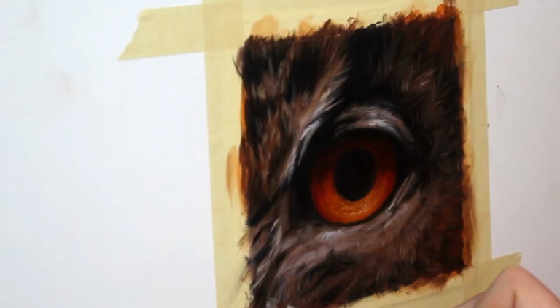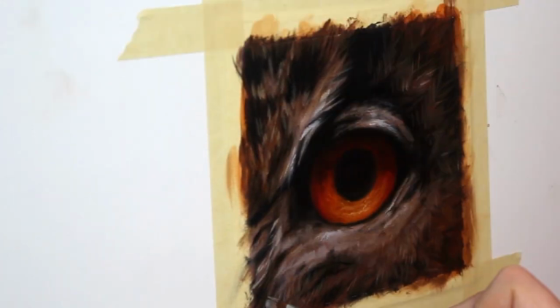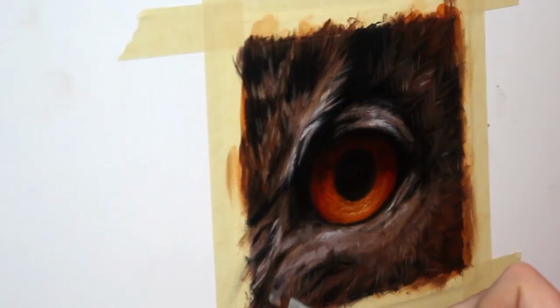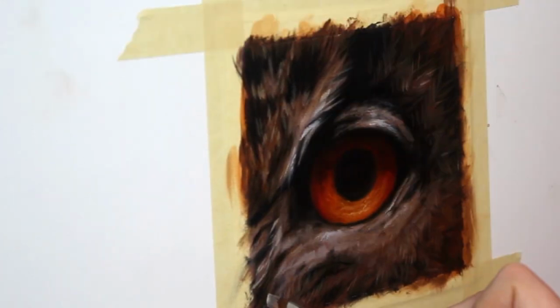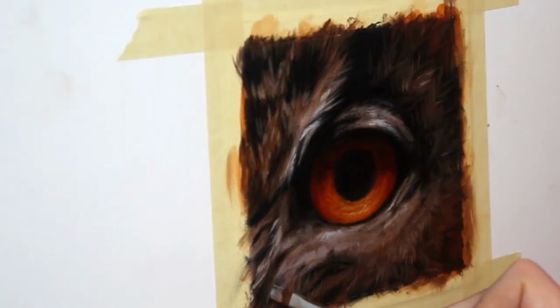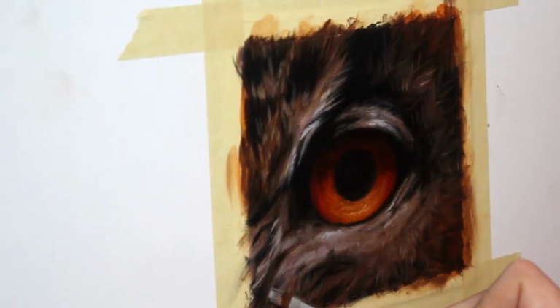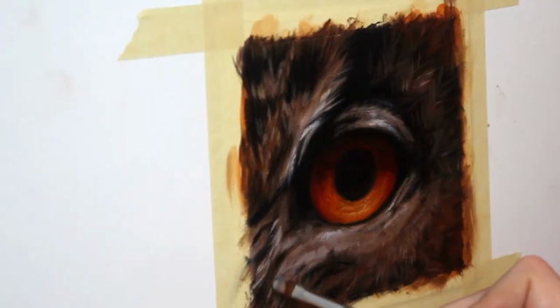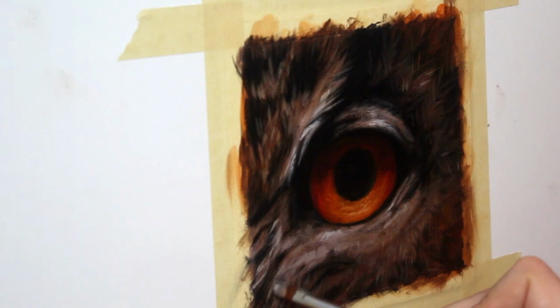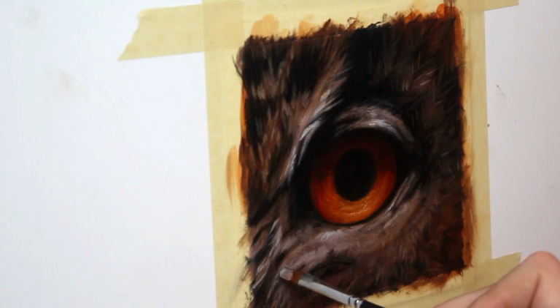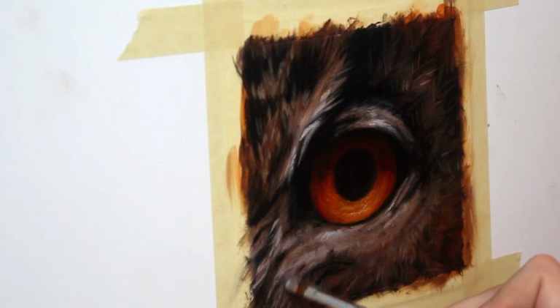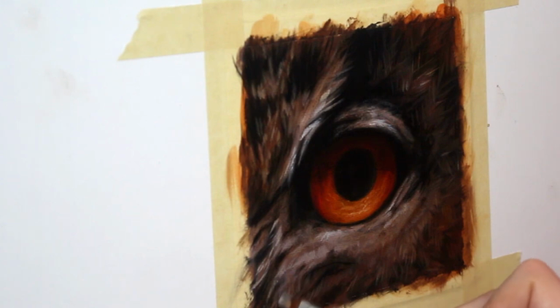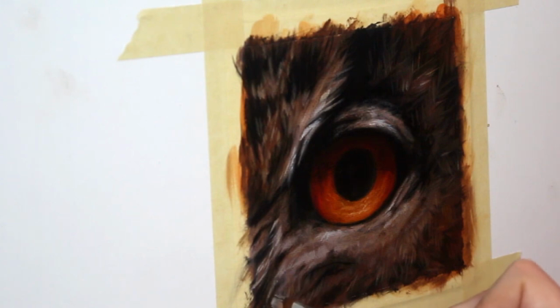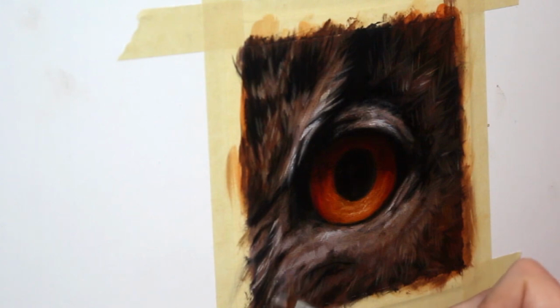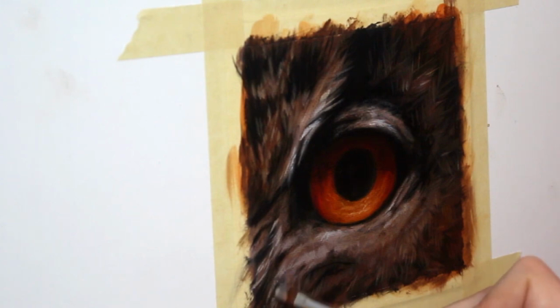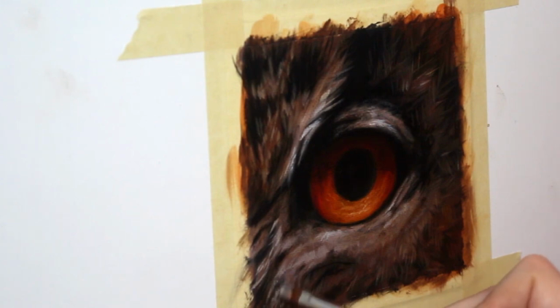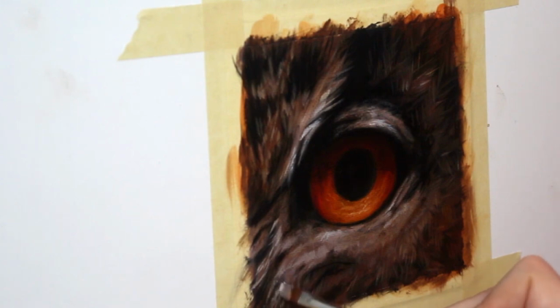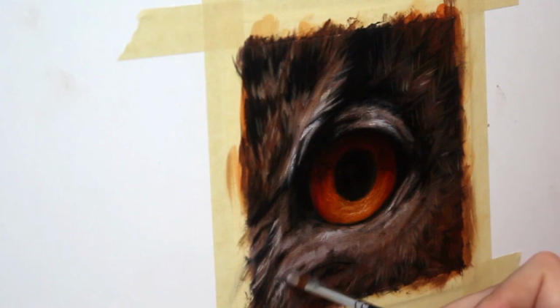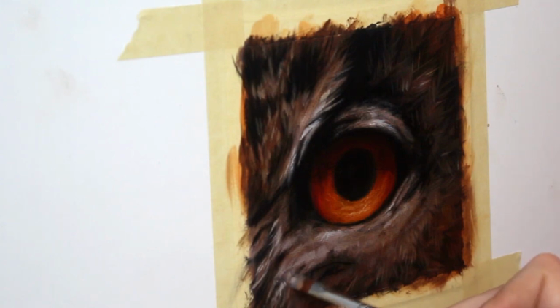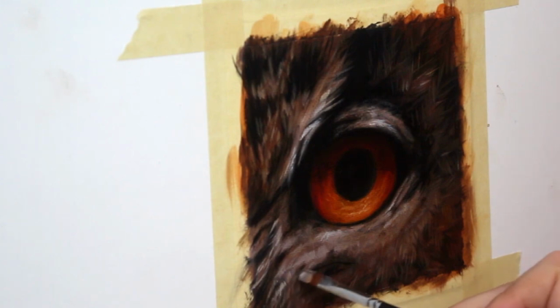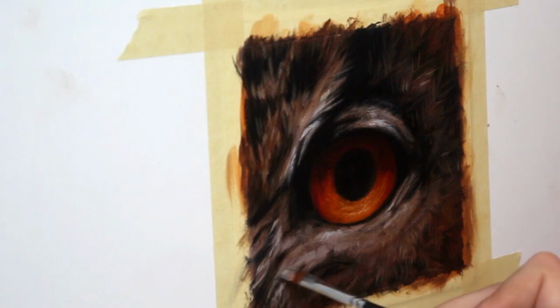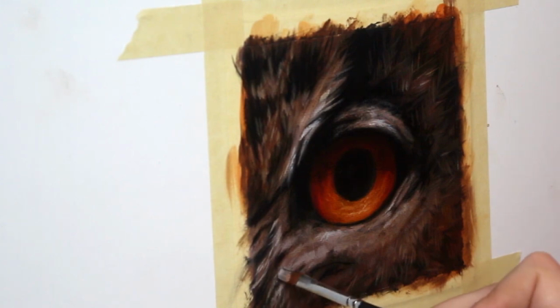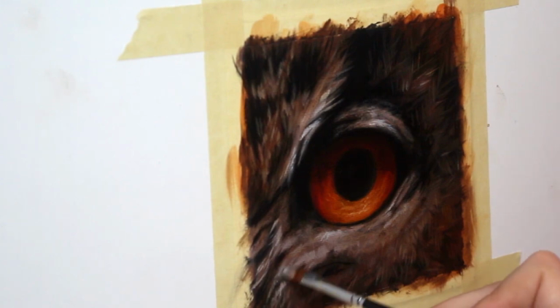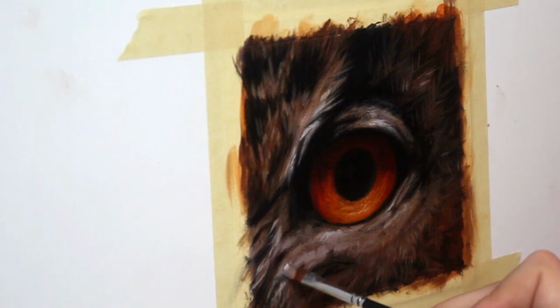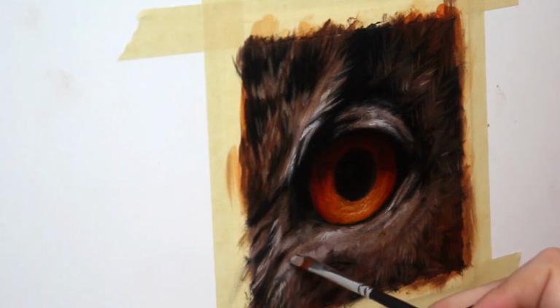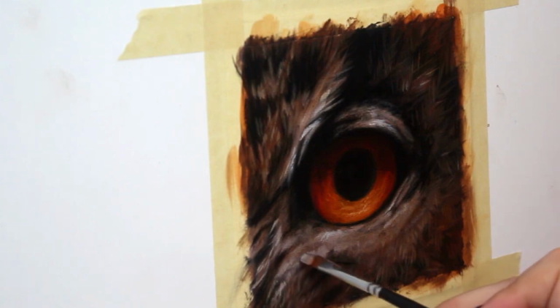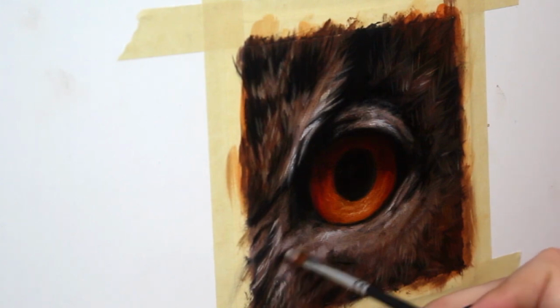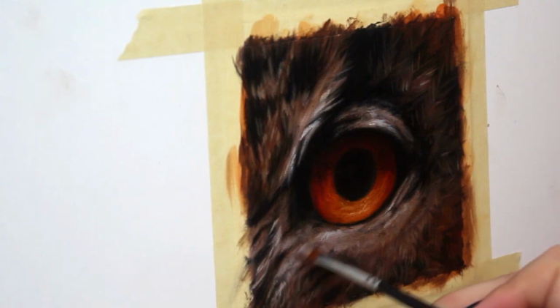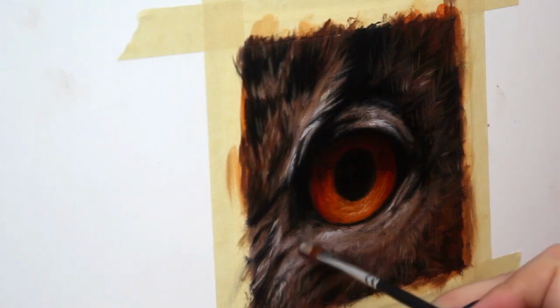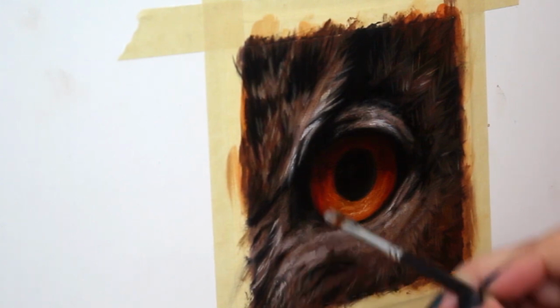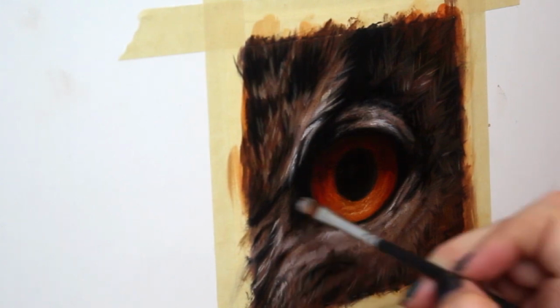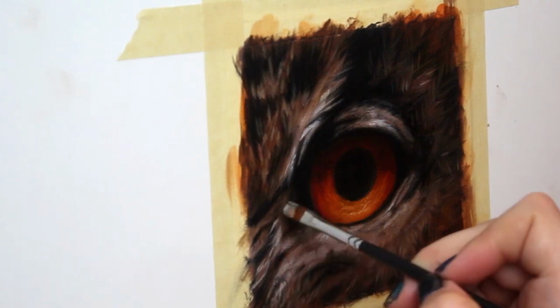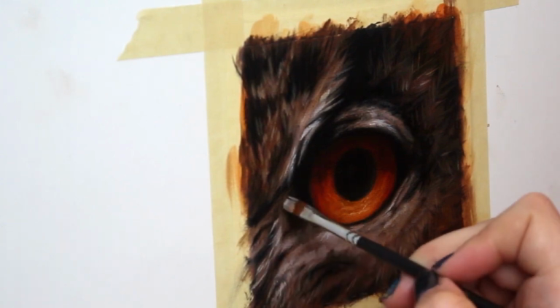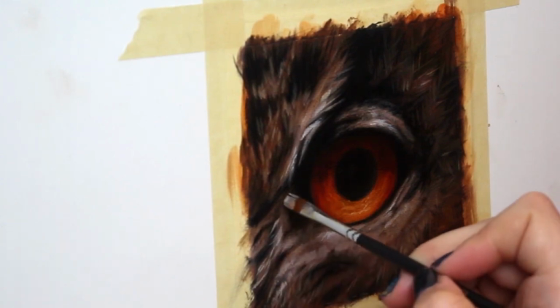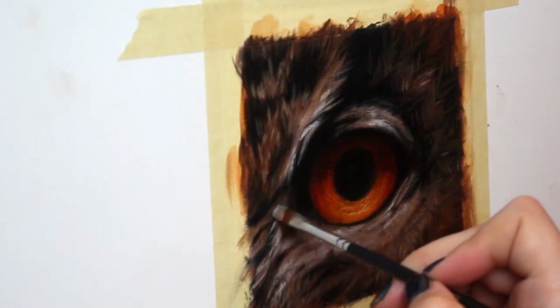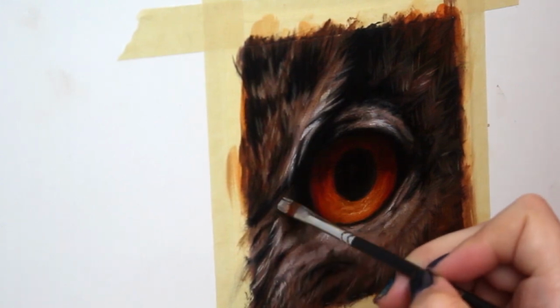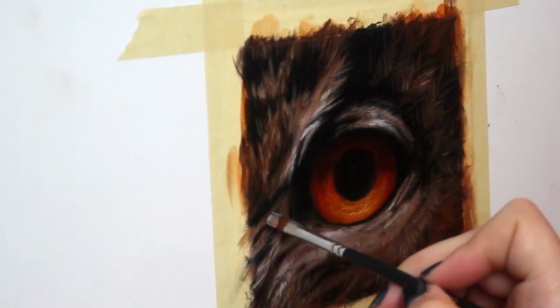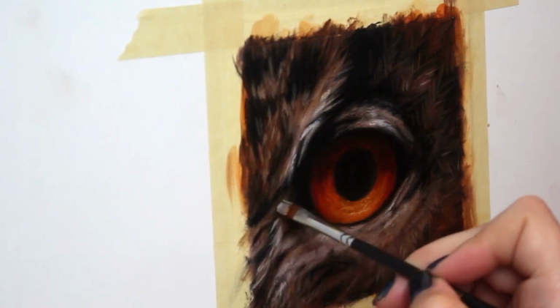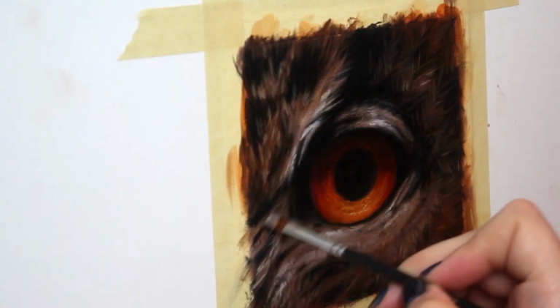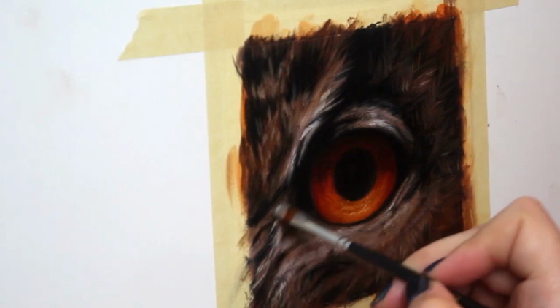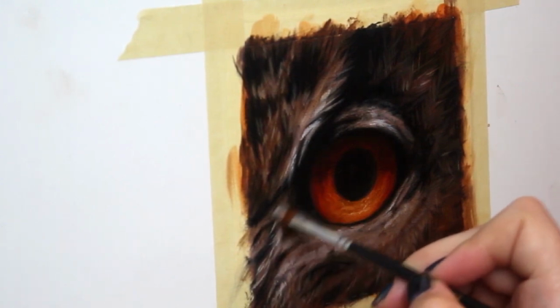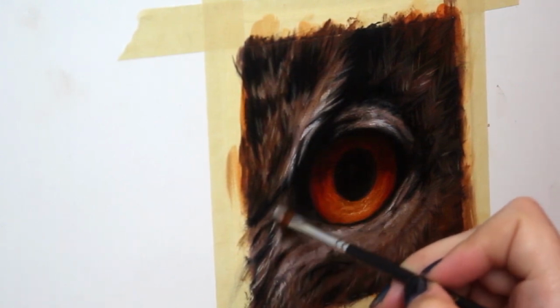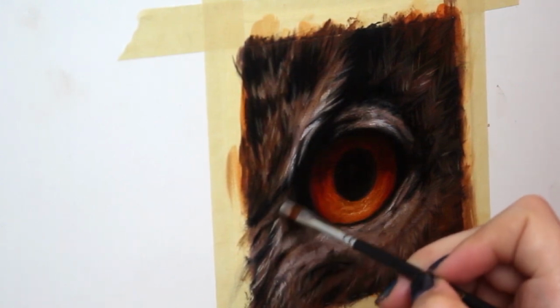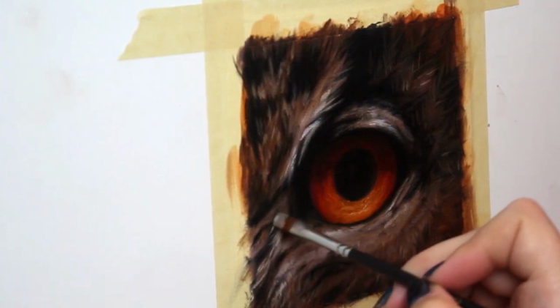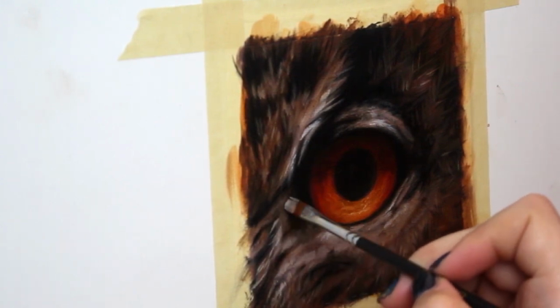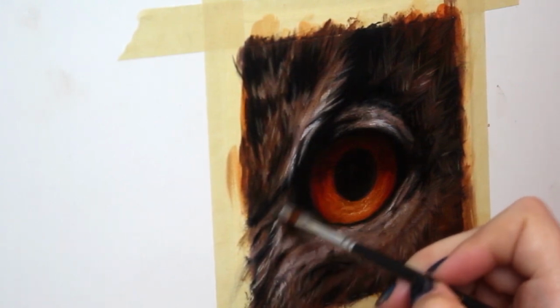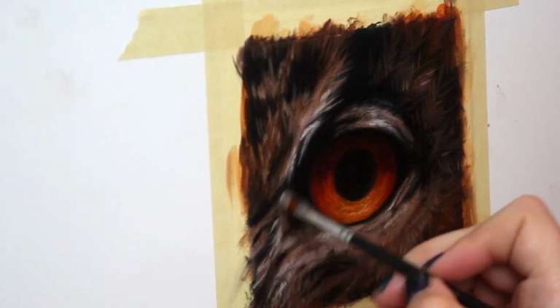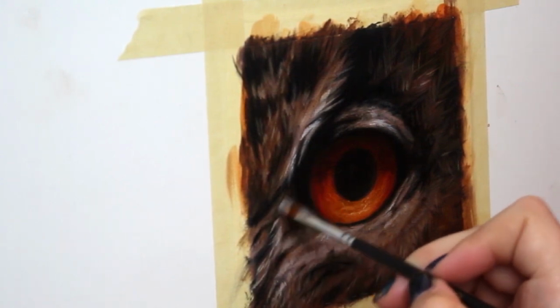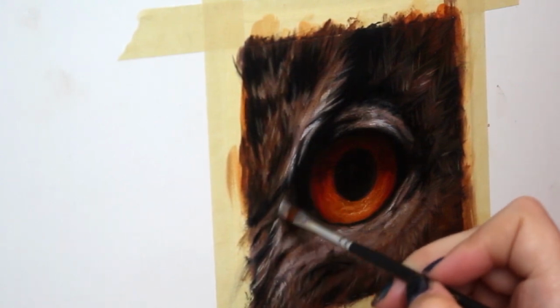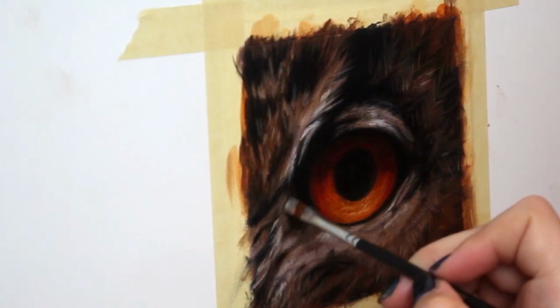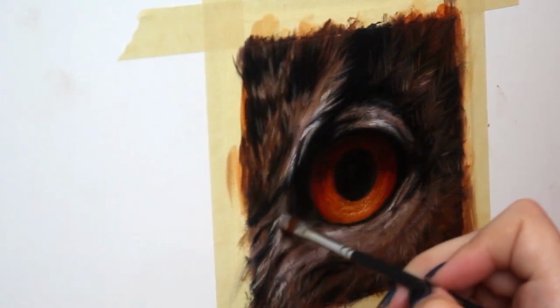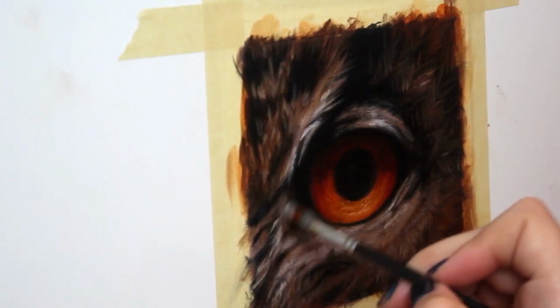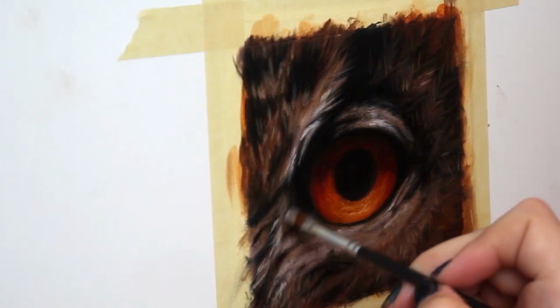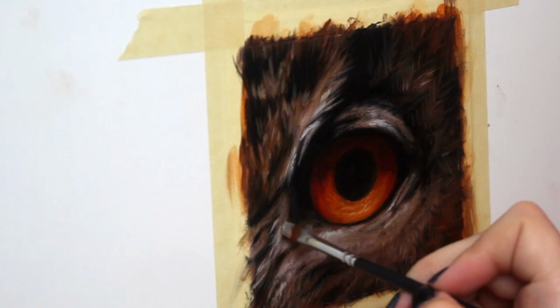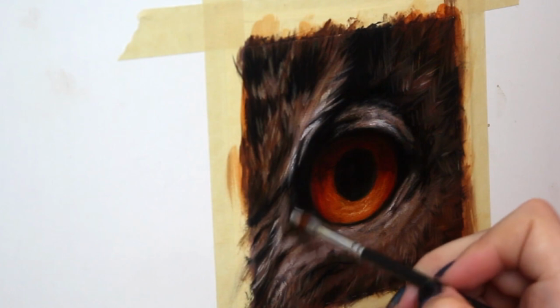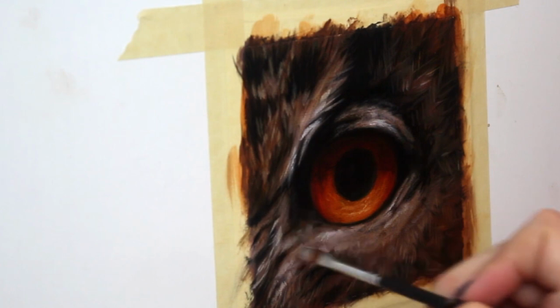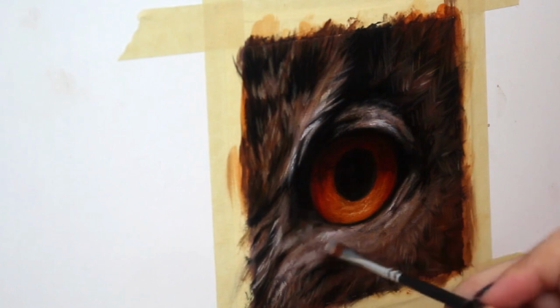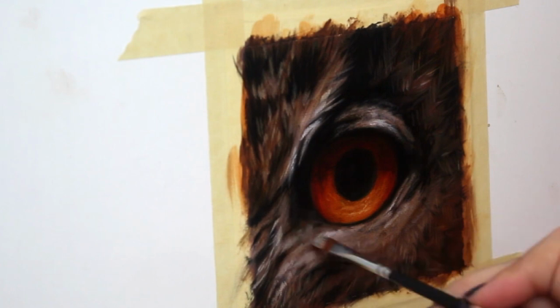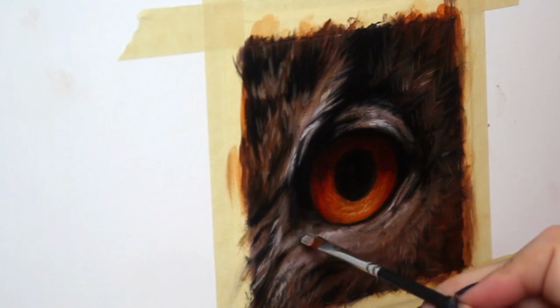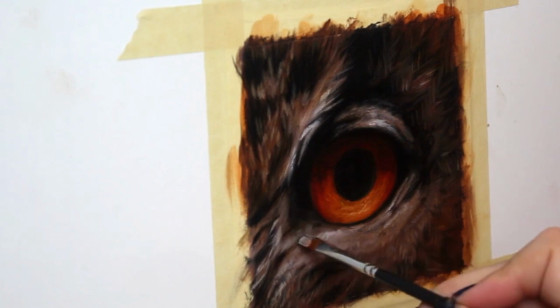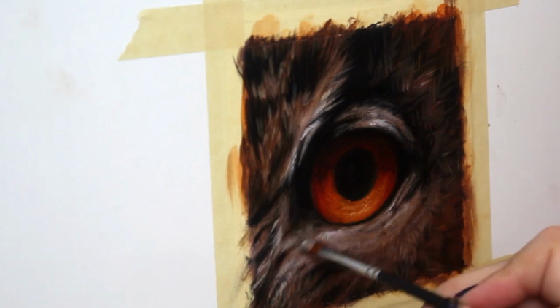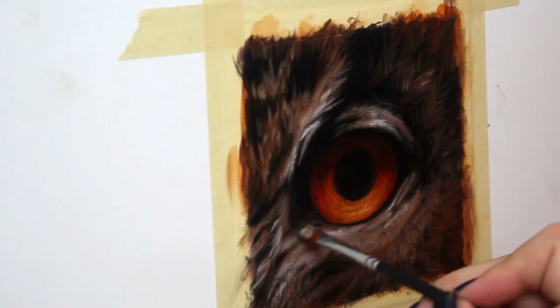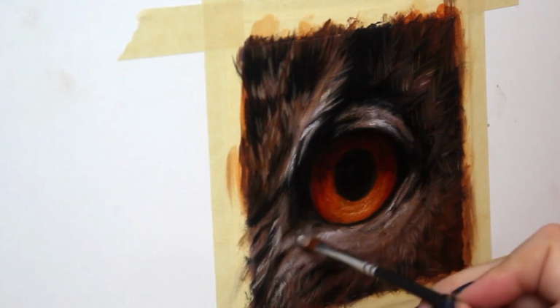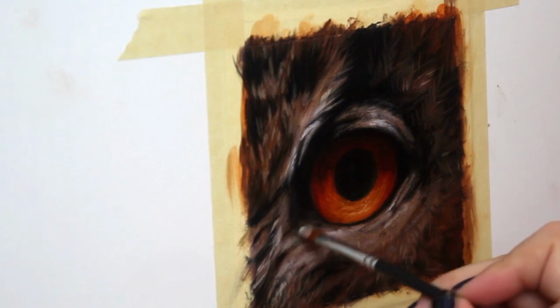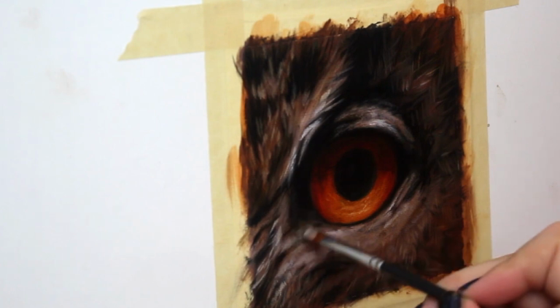Now it's time for my final detail pass. This is where I slowly go through and add details where I think it's necessary.